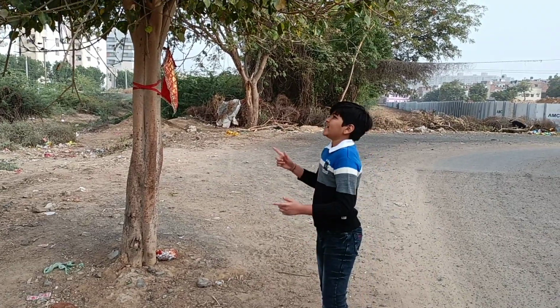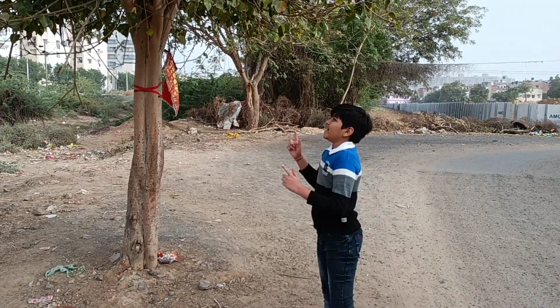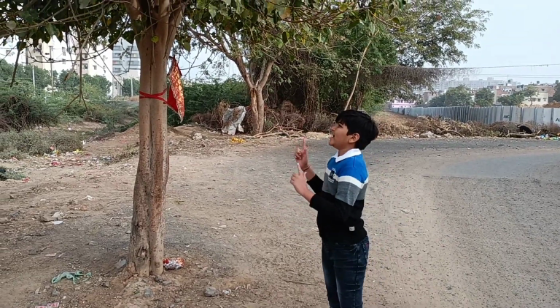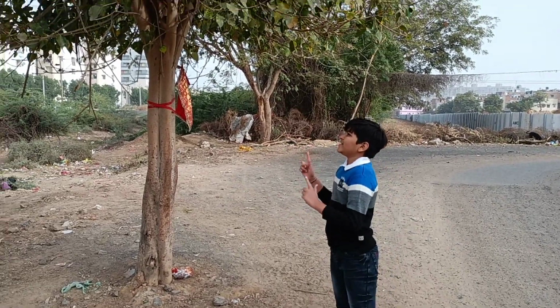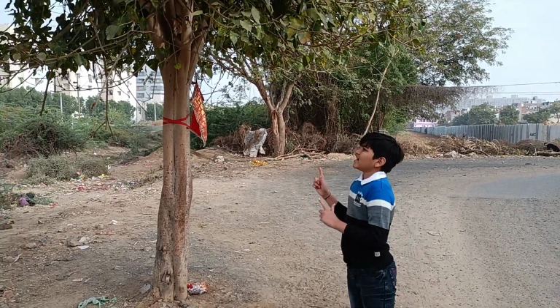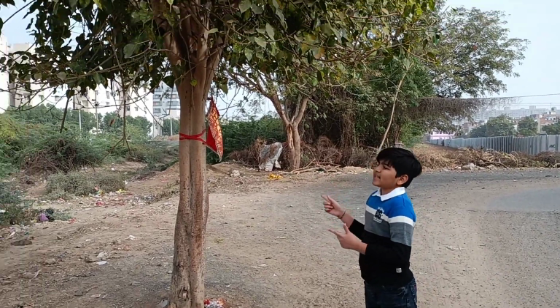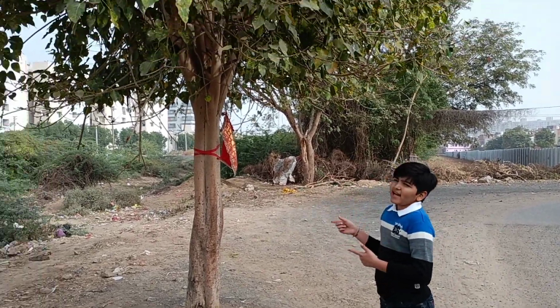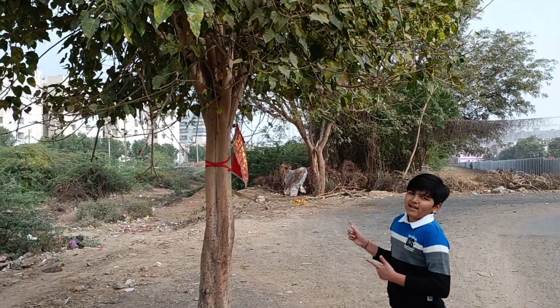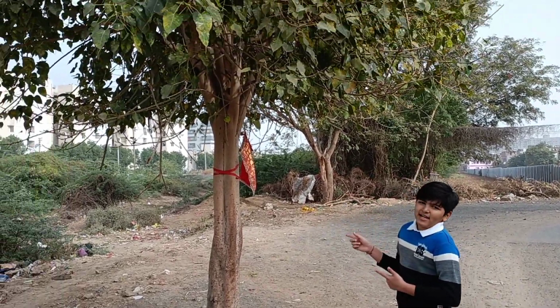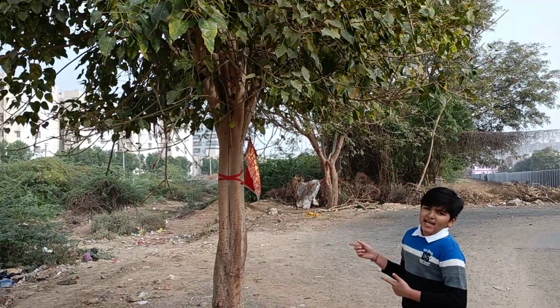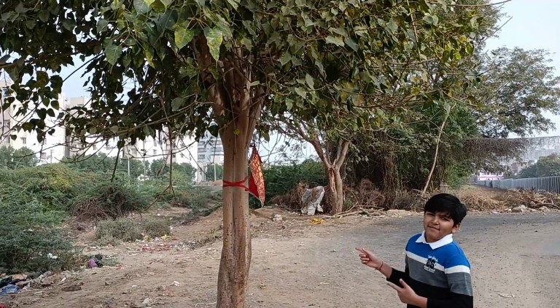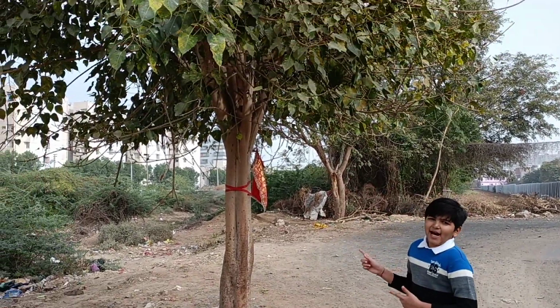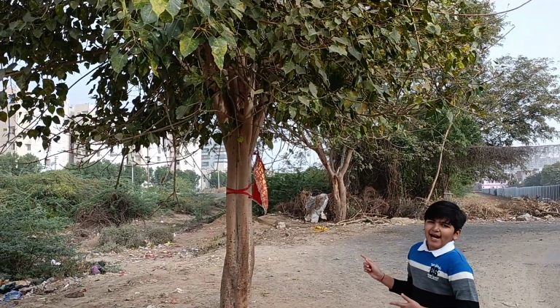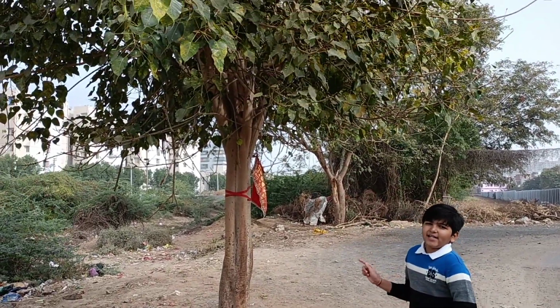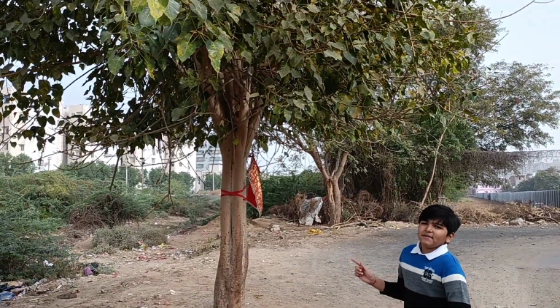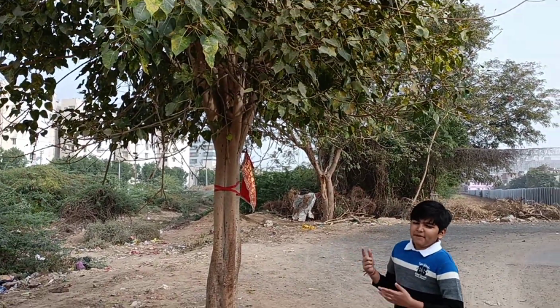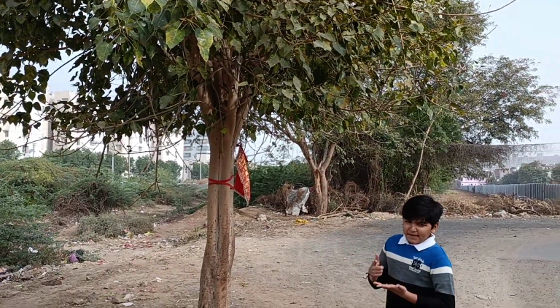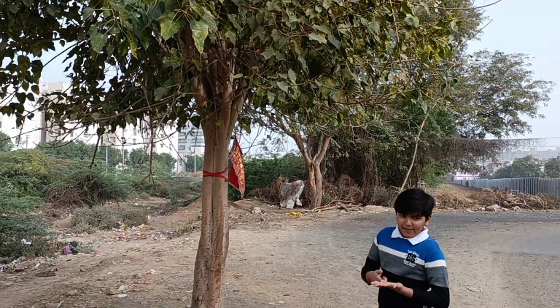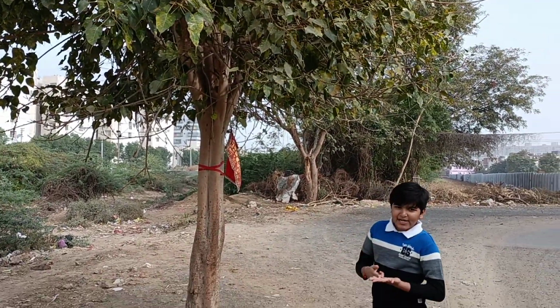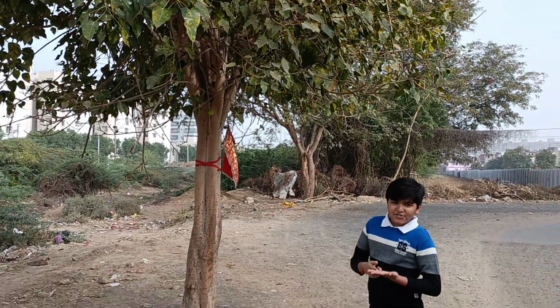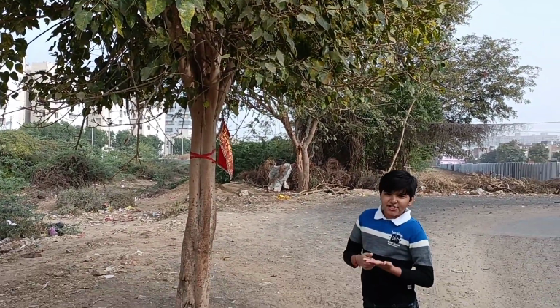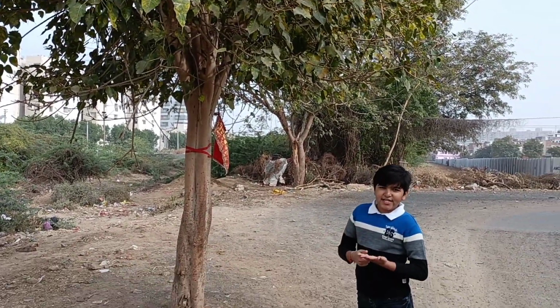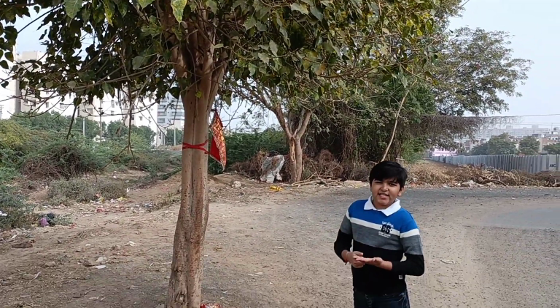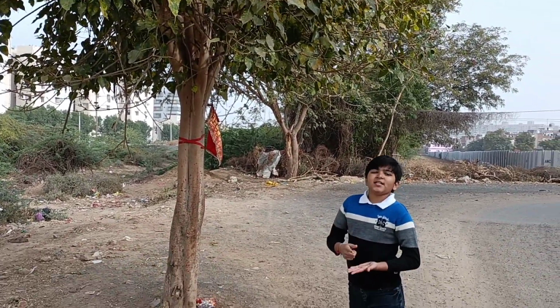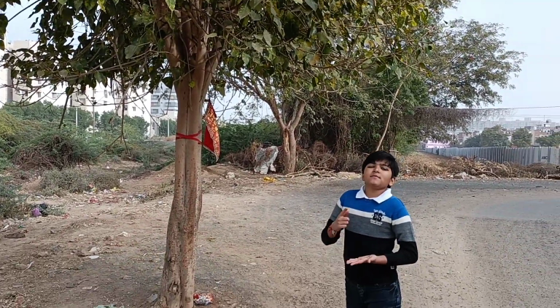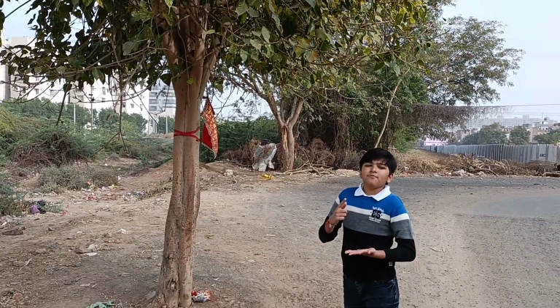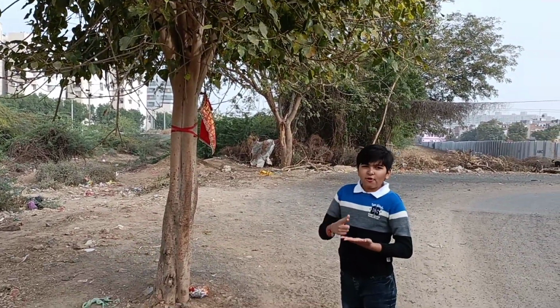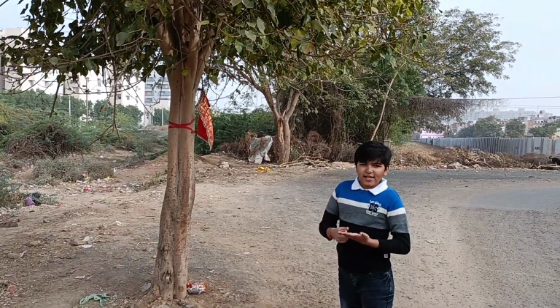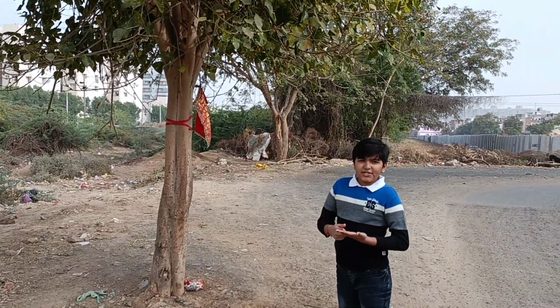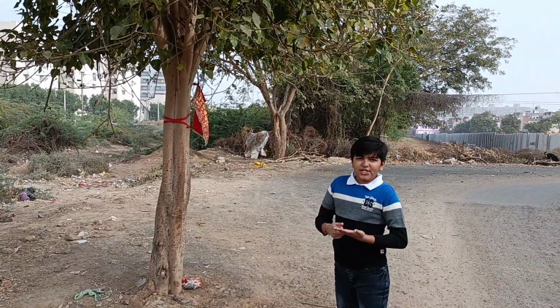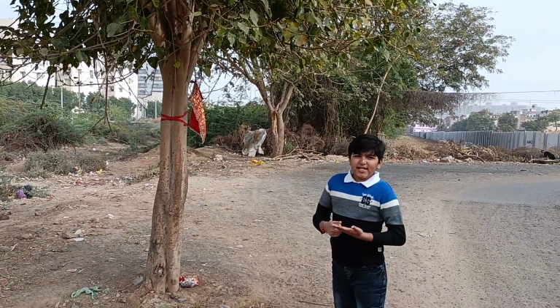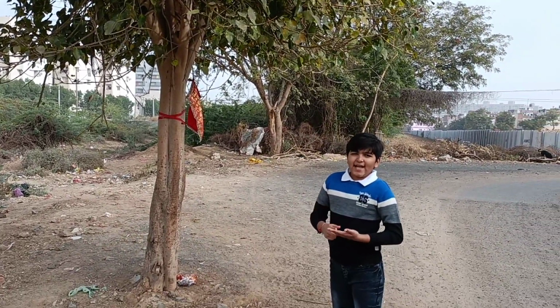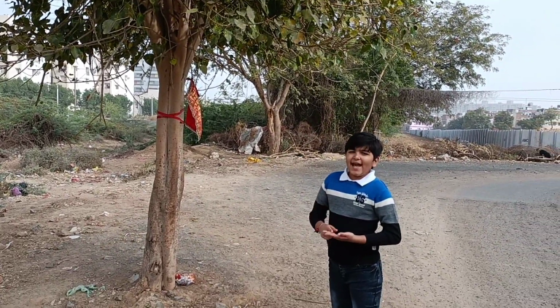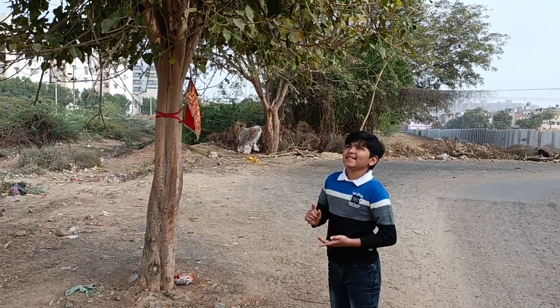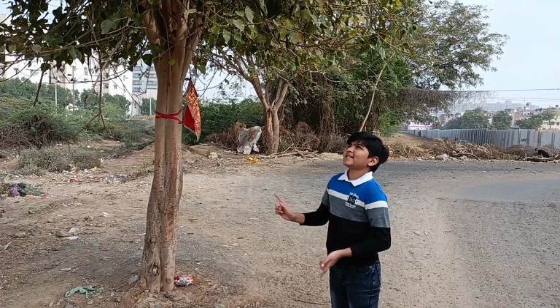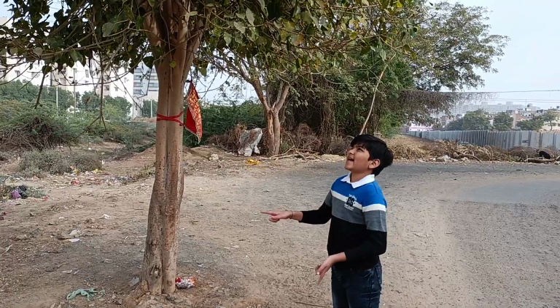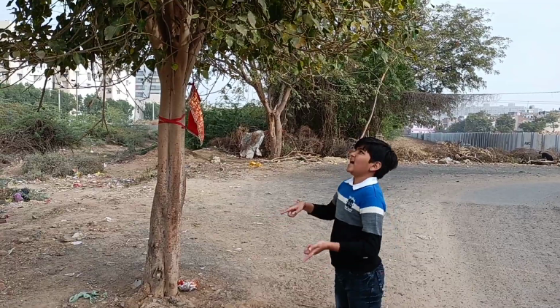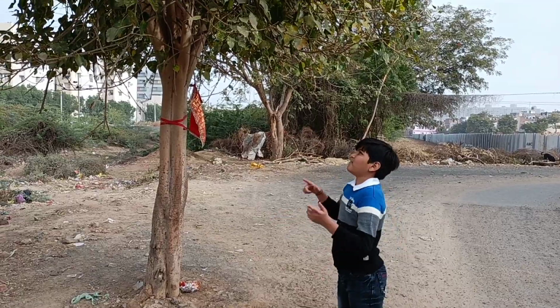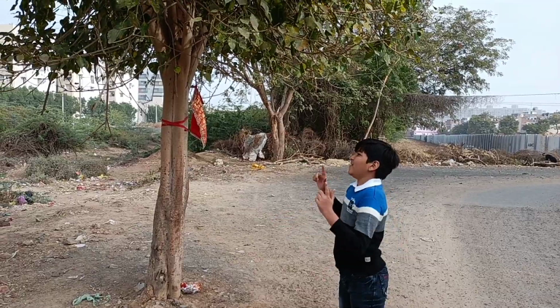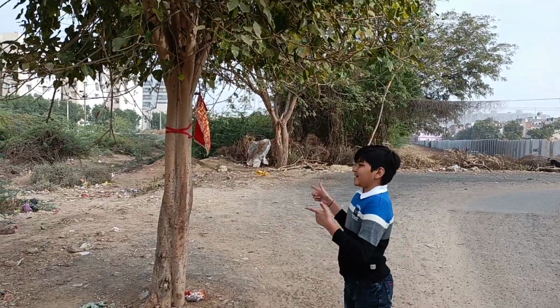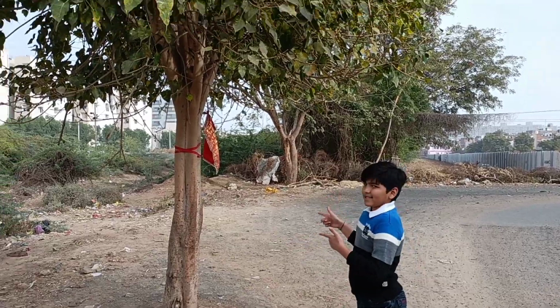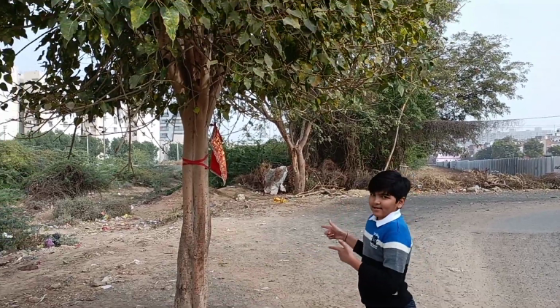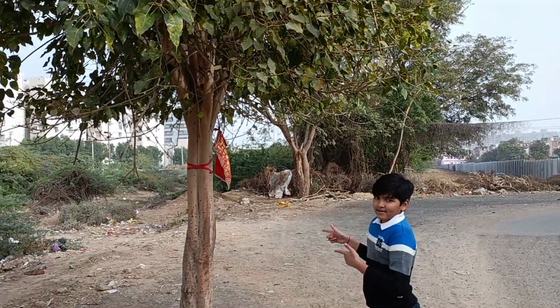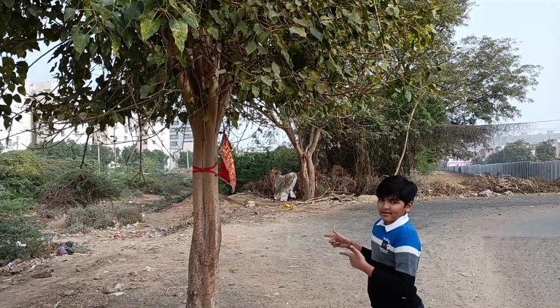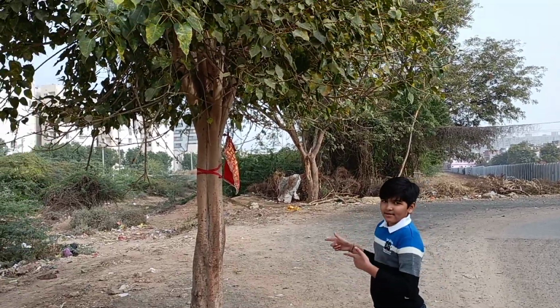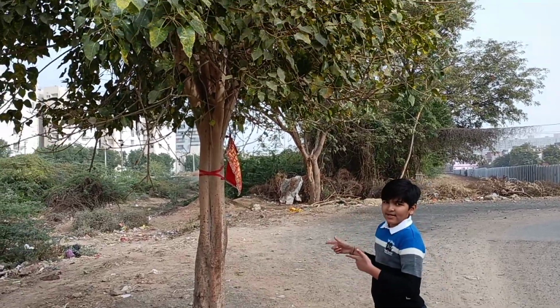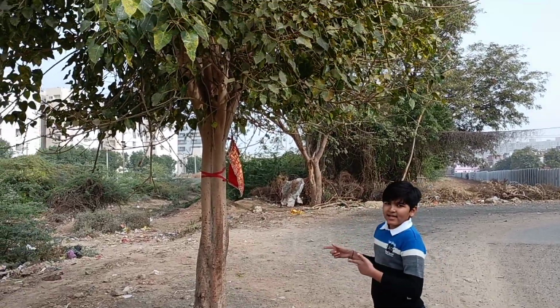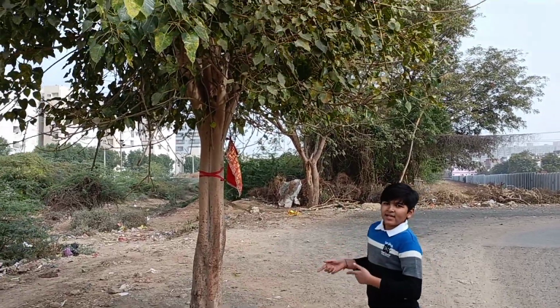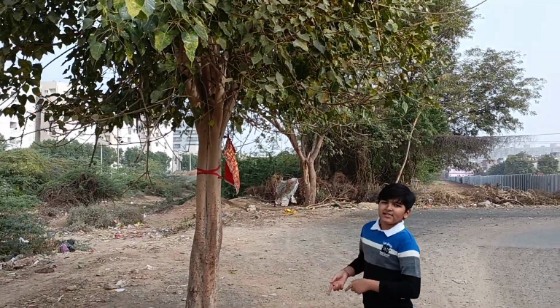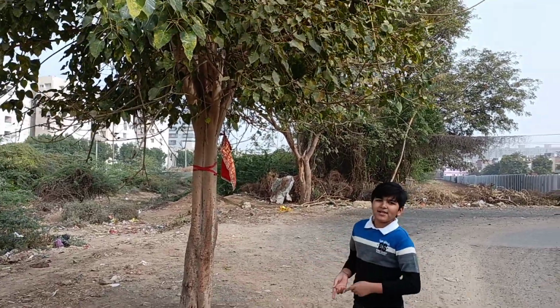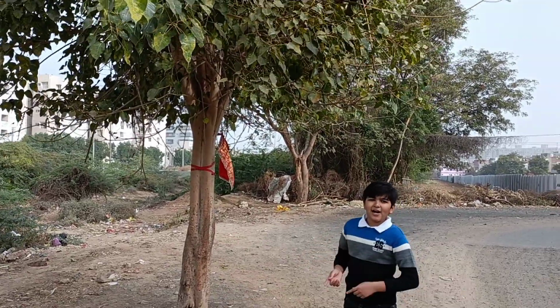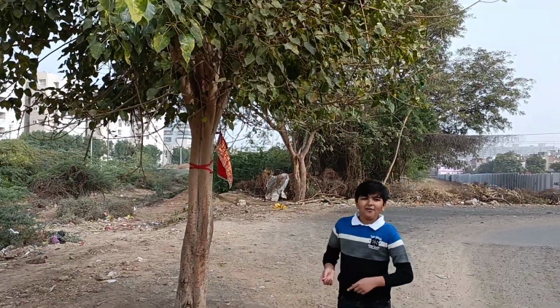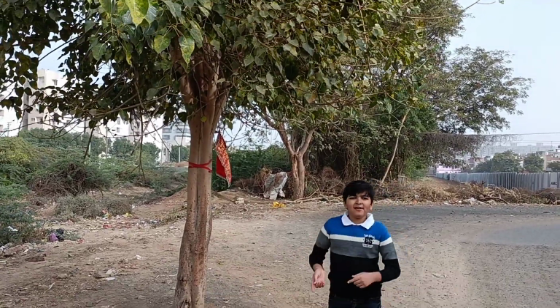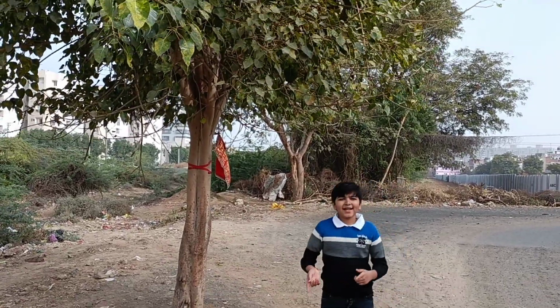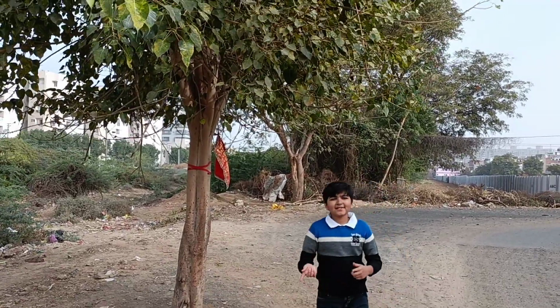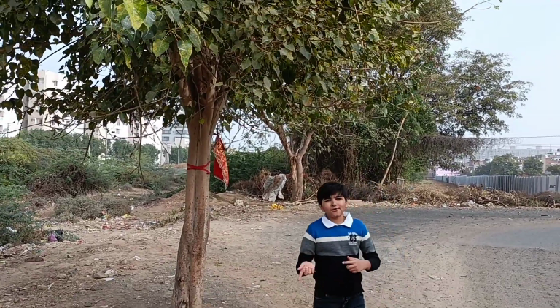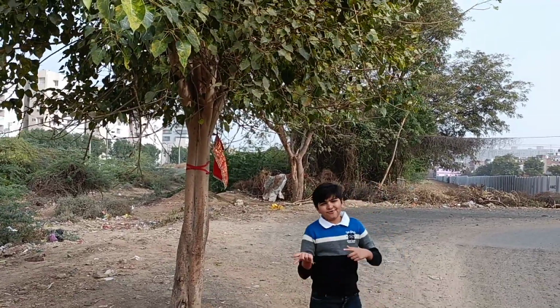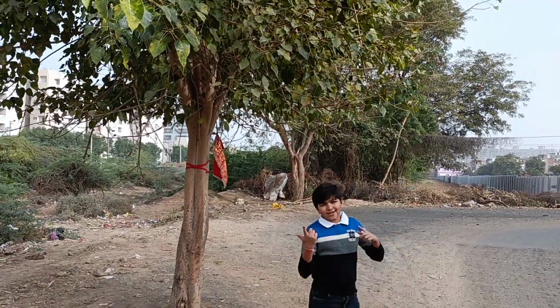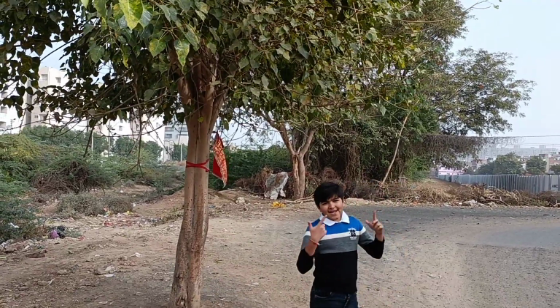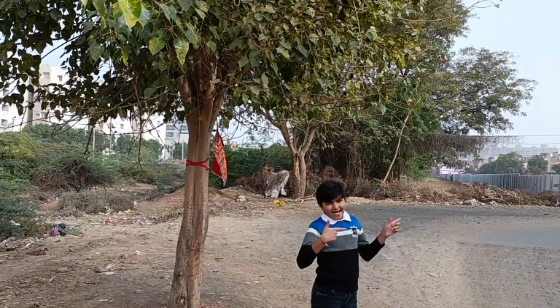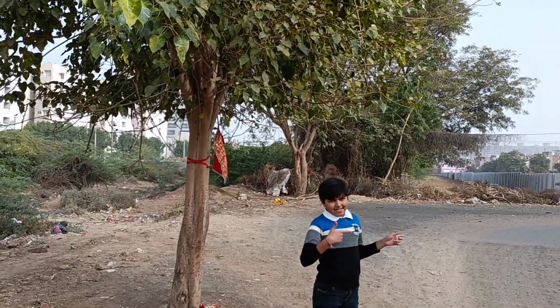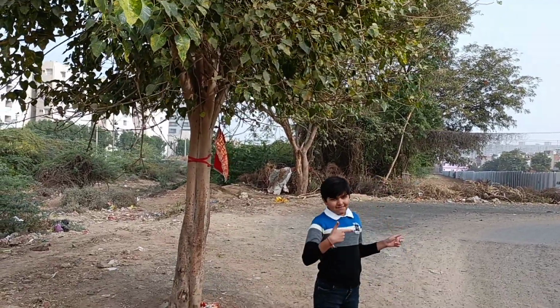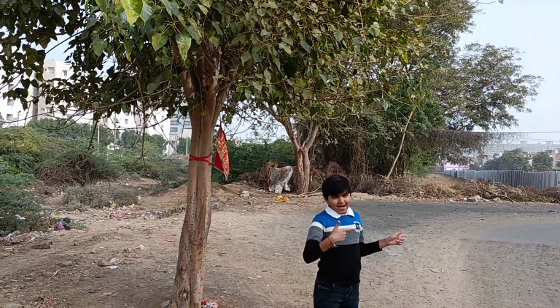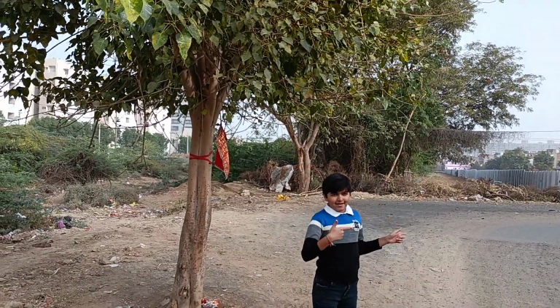Its other names are Peepal tree, Bodhi tree, and Sacred Peepal. So now let's go to the last plant.